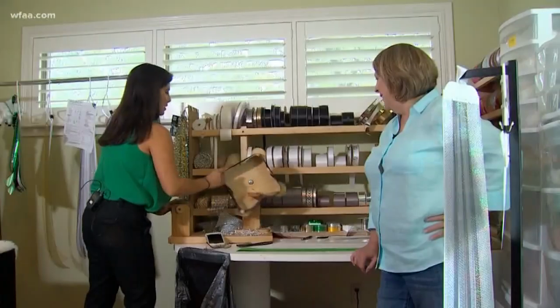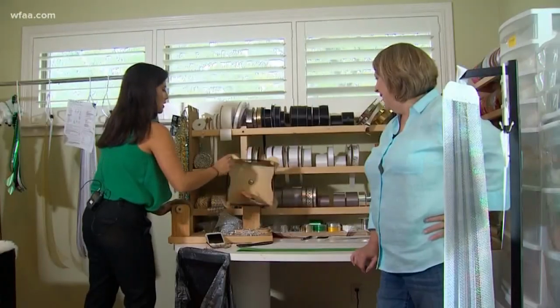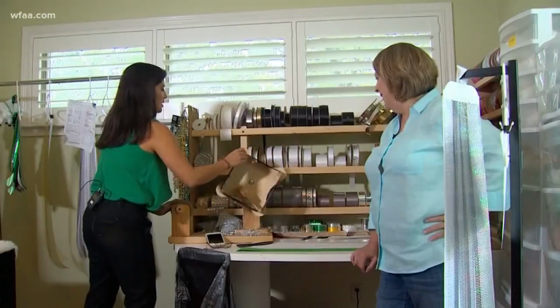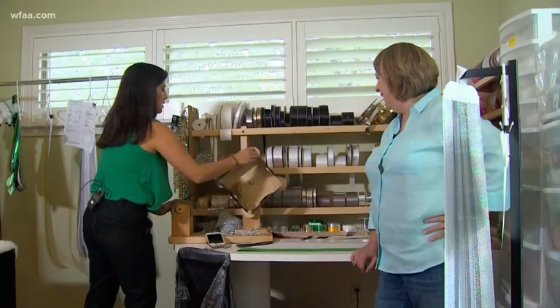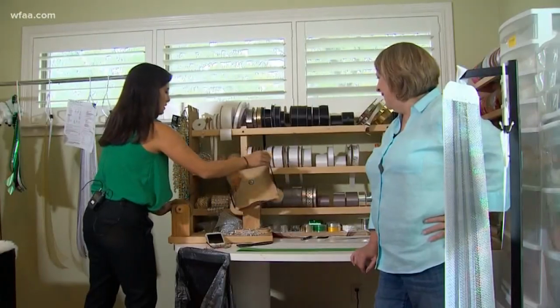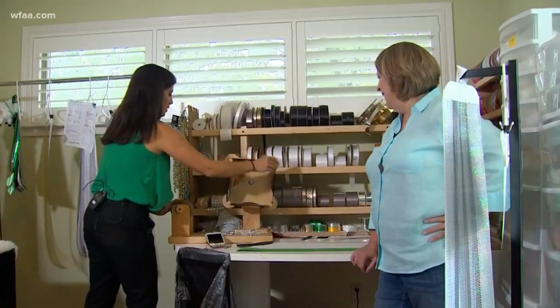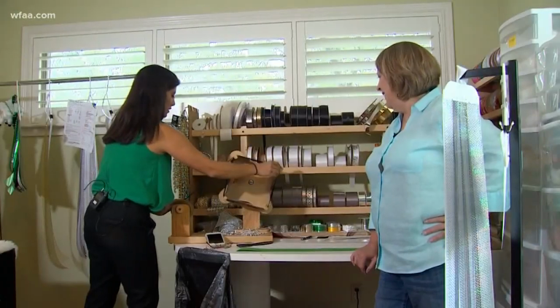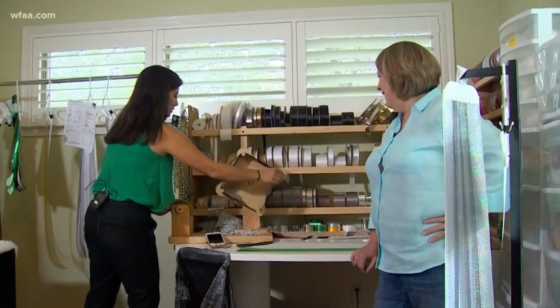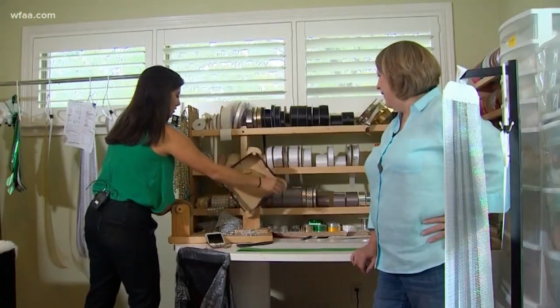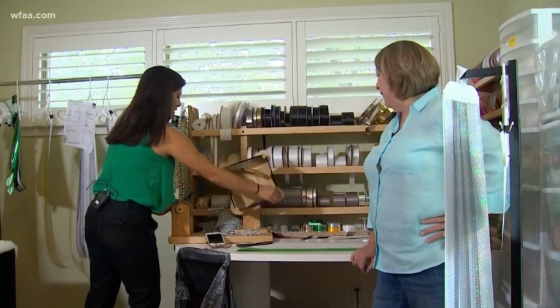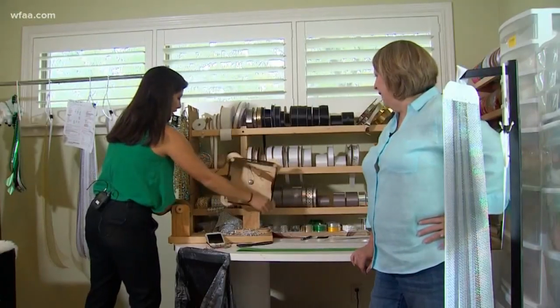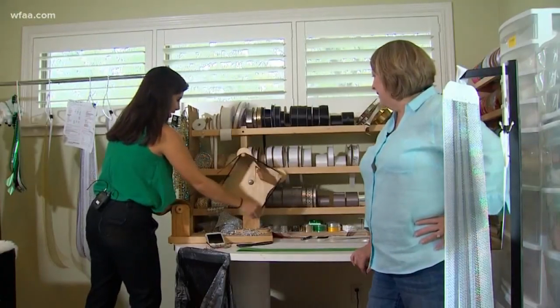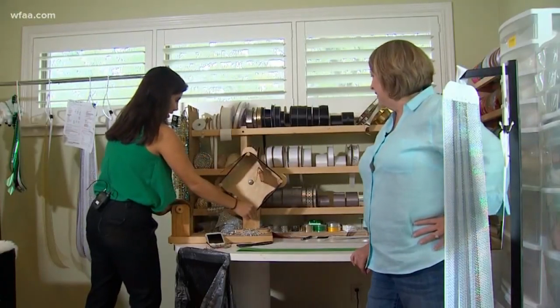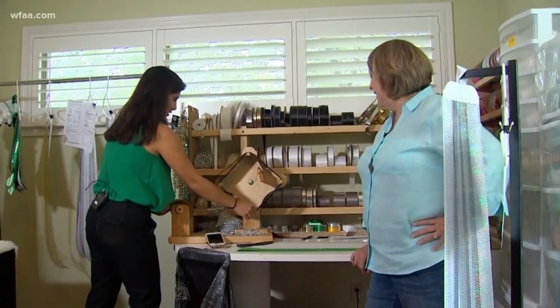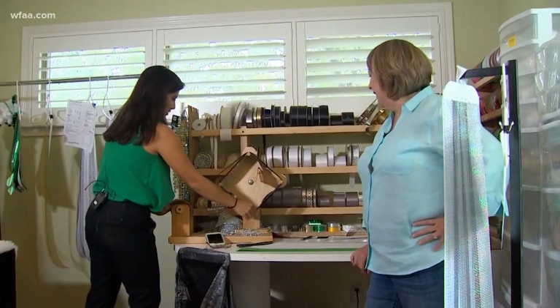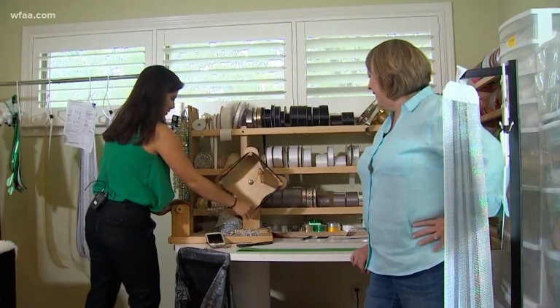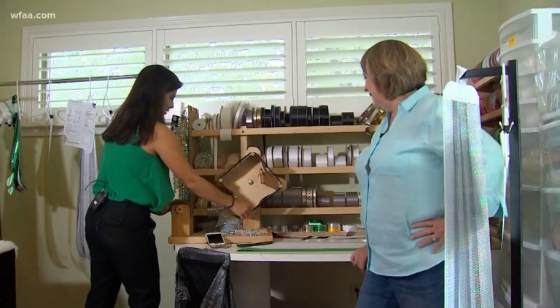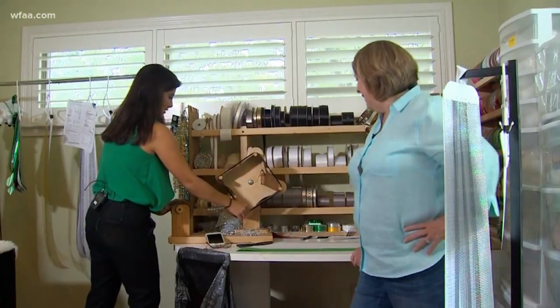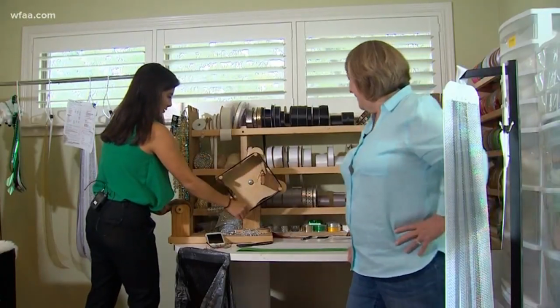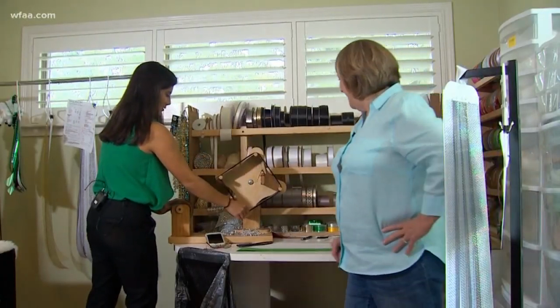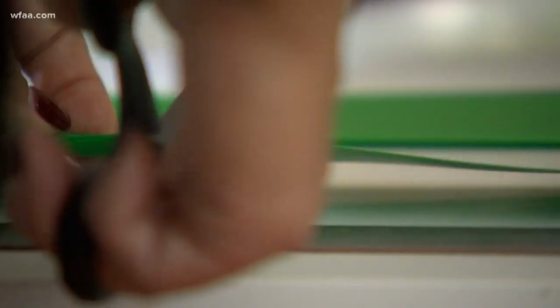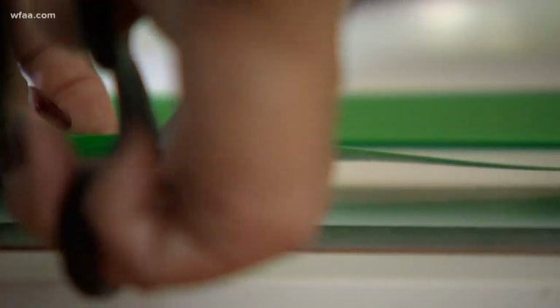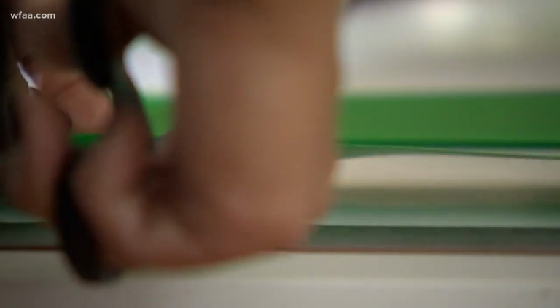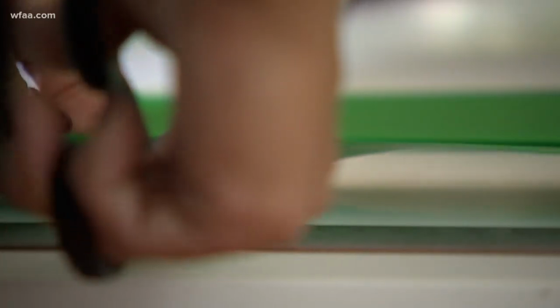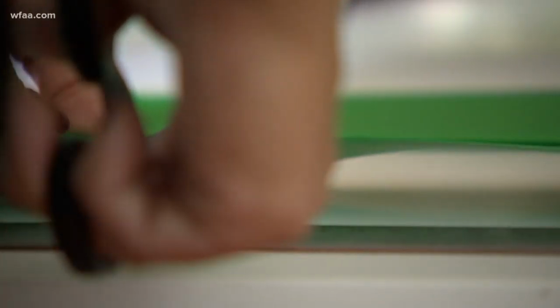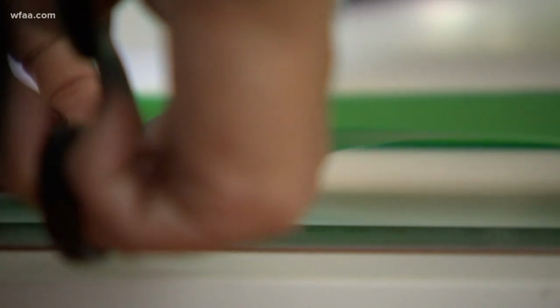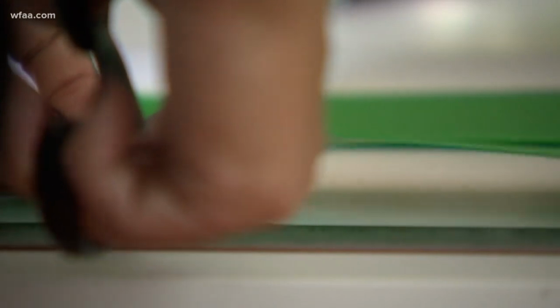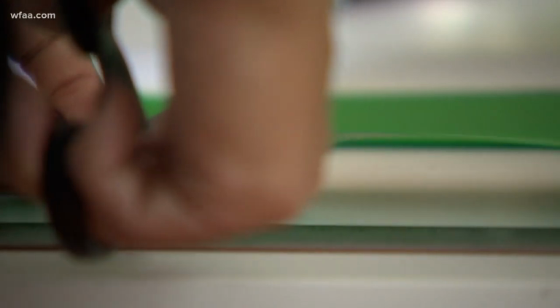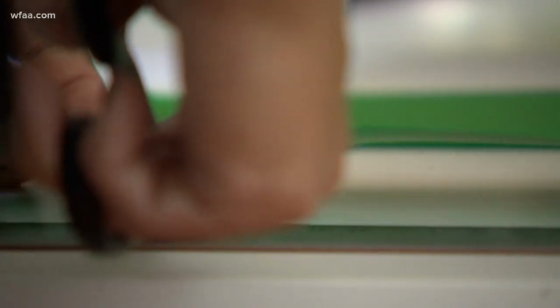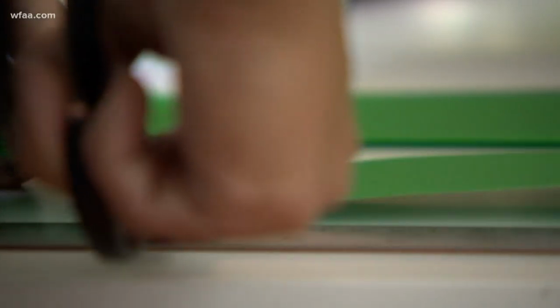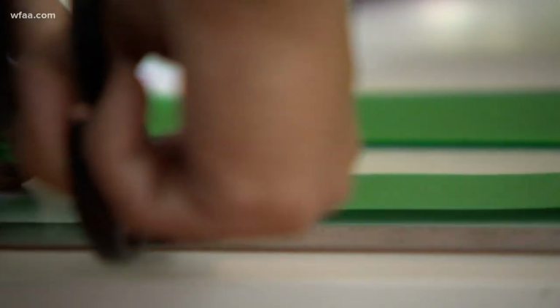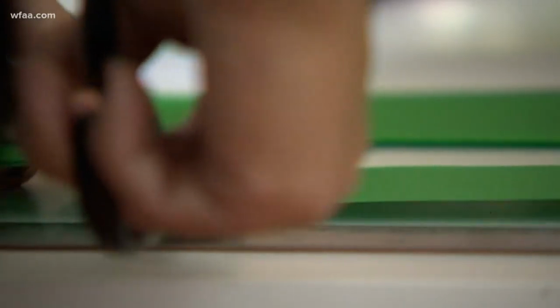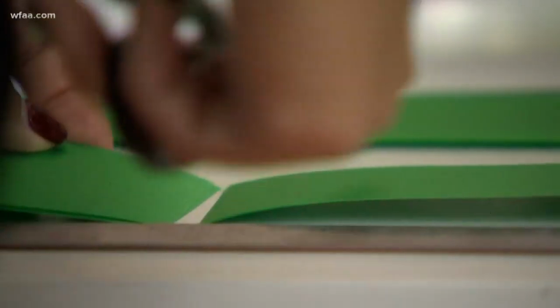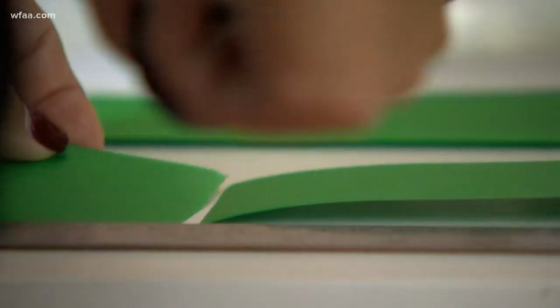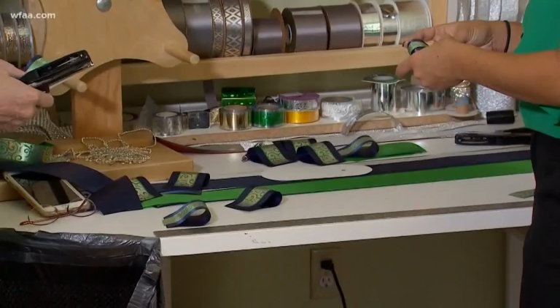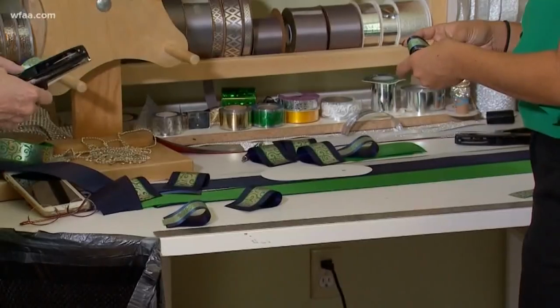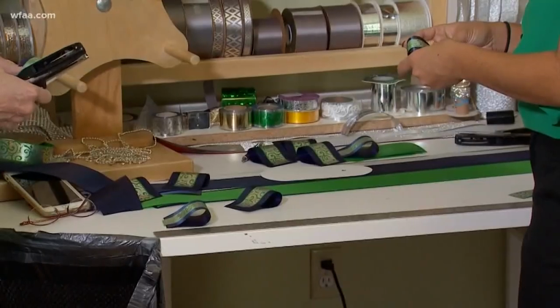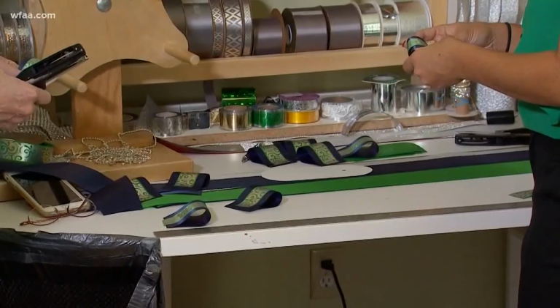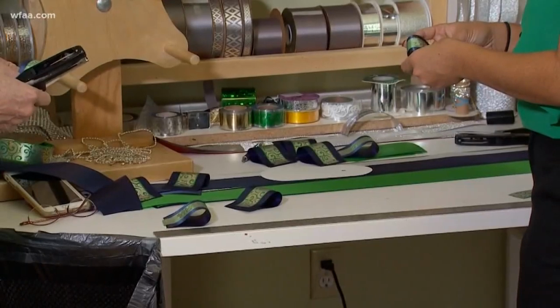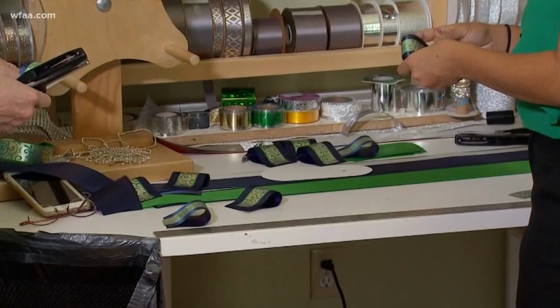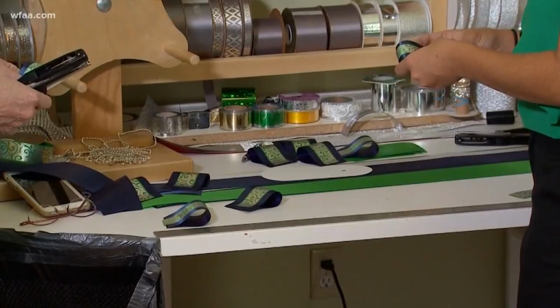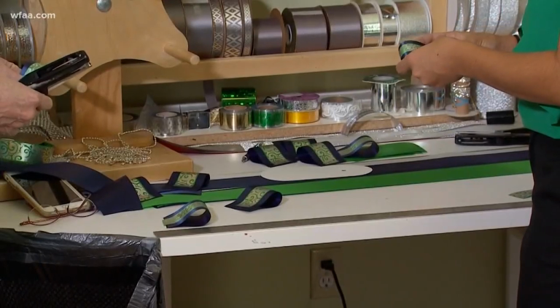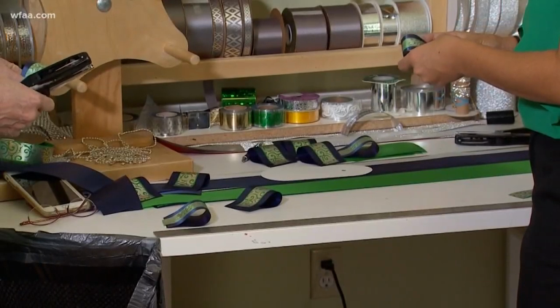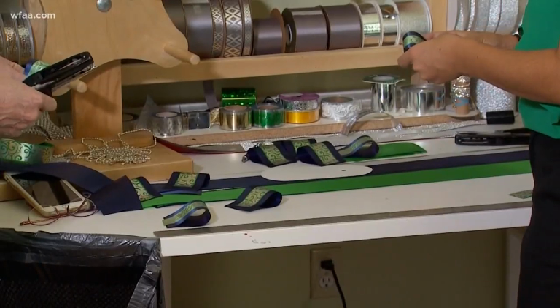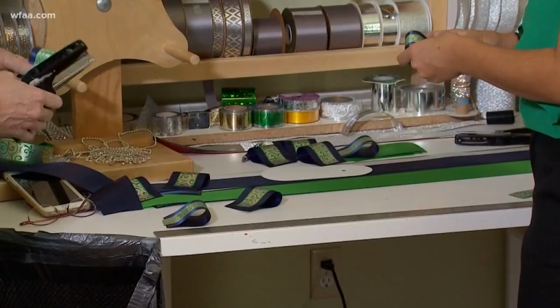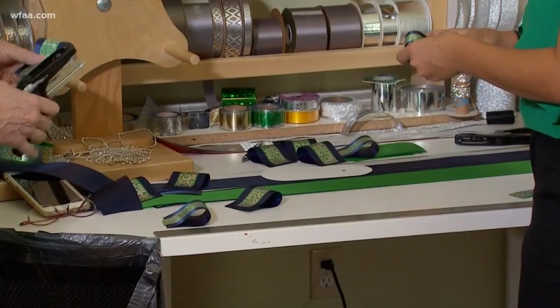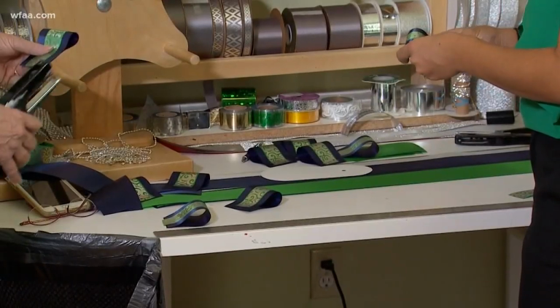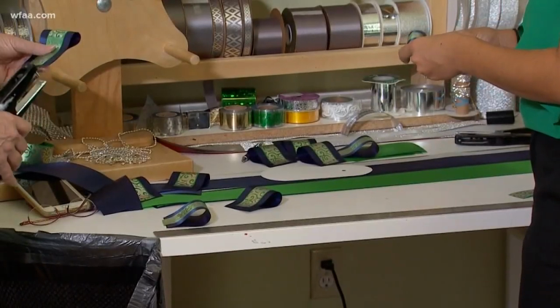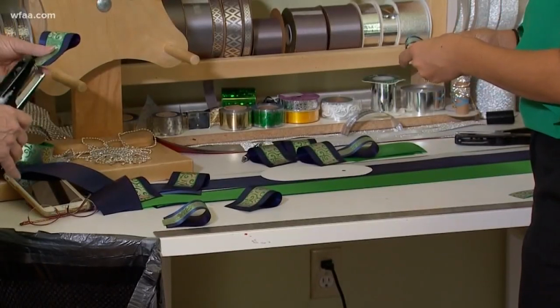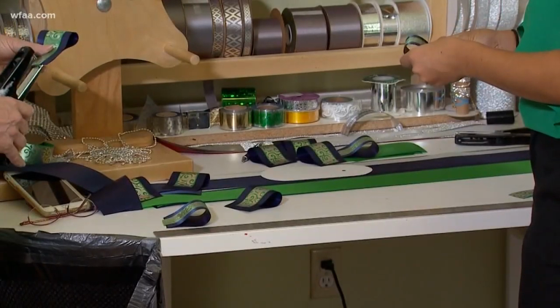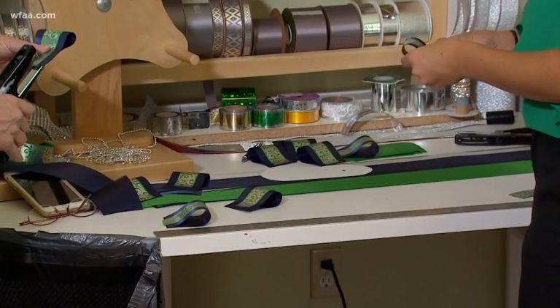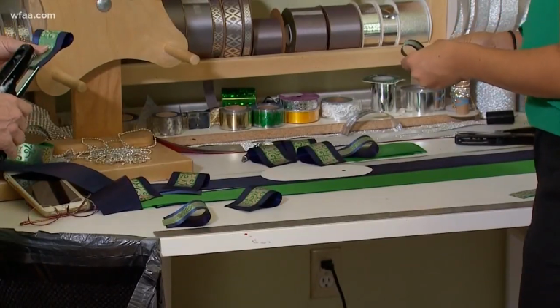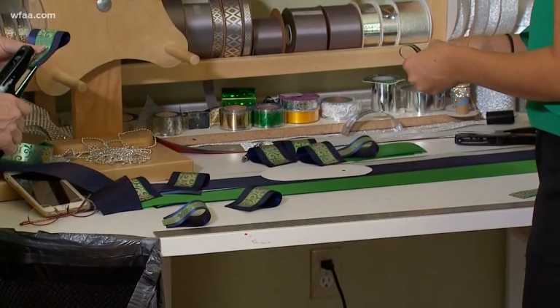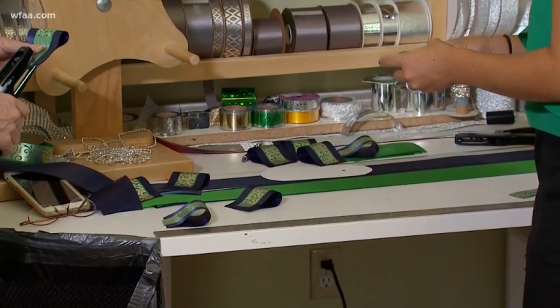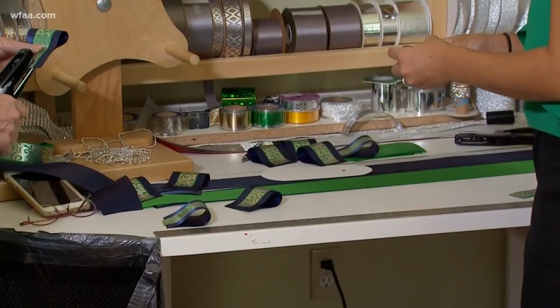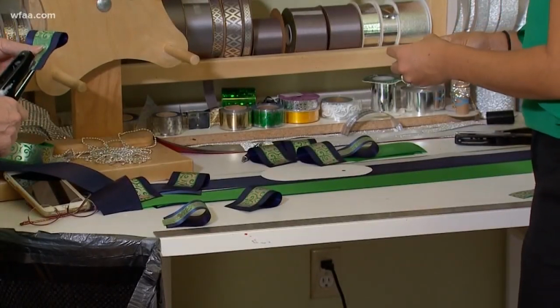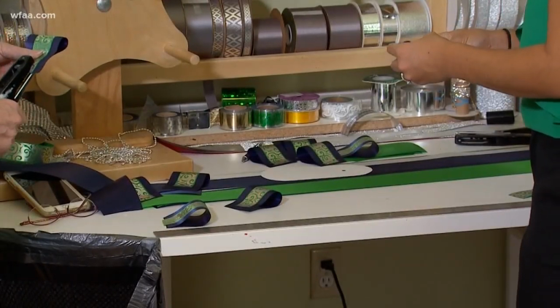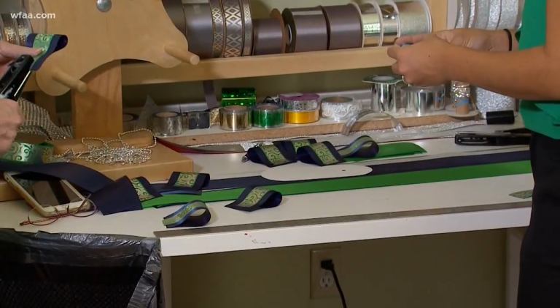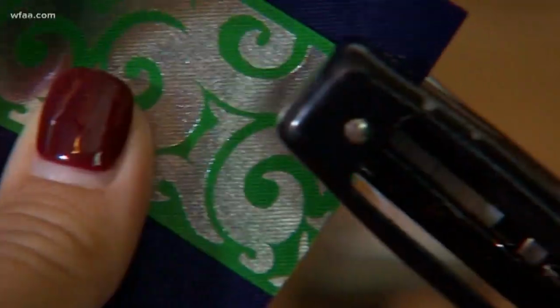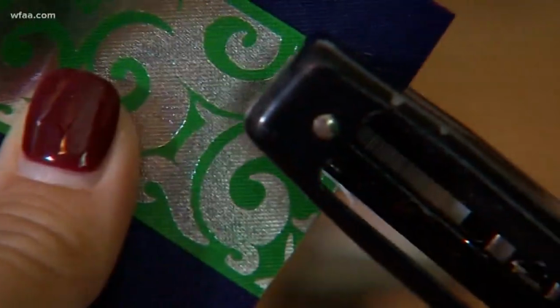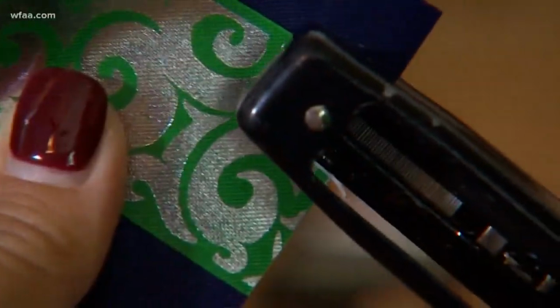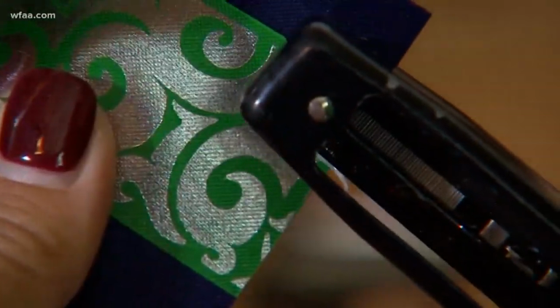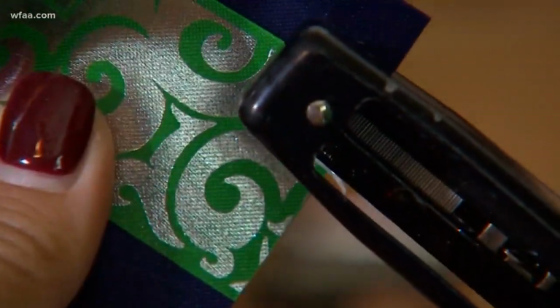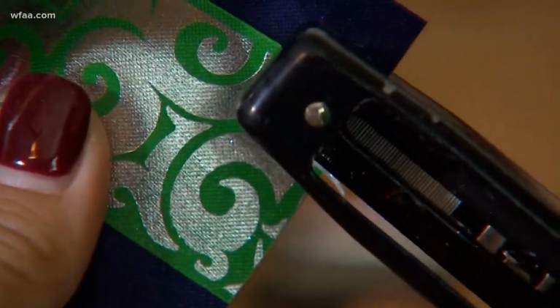The first homecoming mum Brenda Murphy ever made was with her daughter Kelsey. She ended up spending over $200 for supplies.